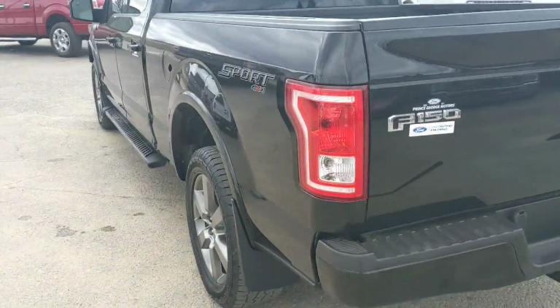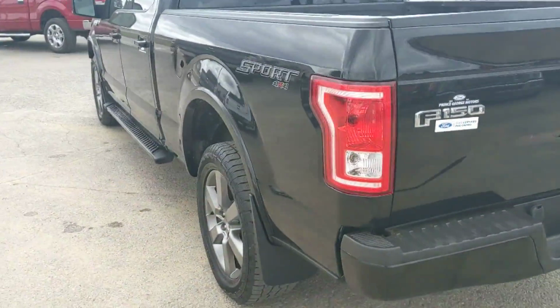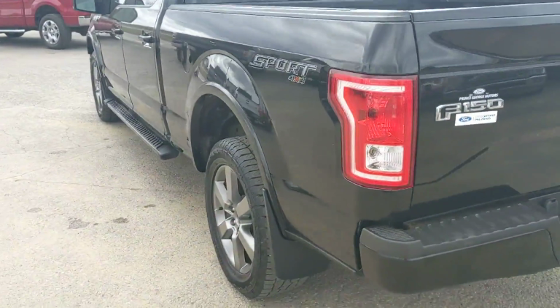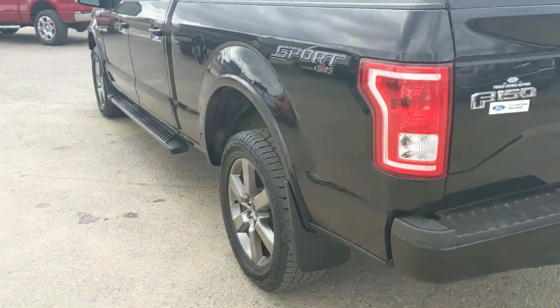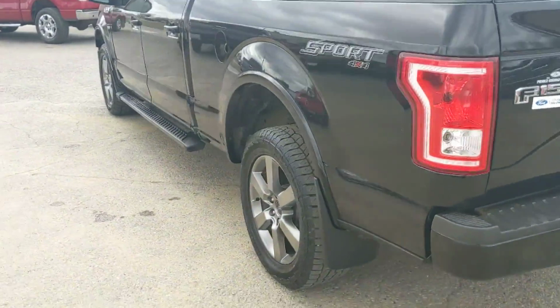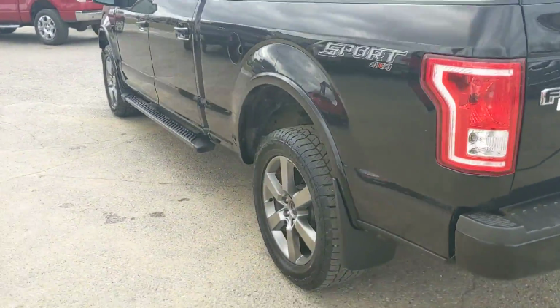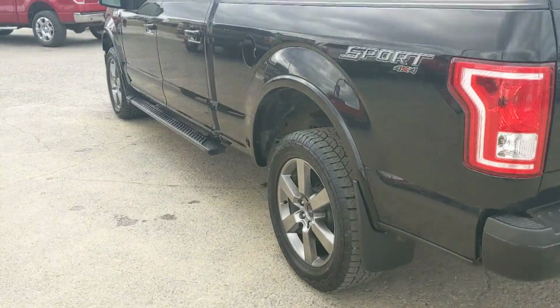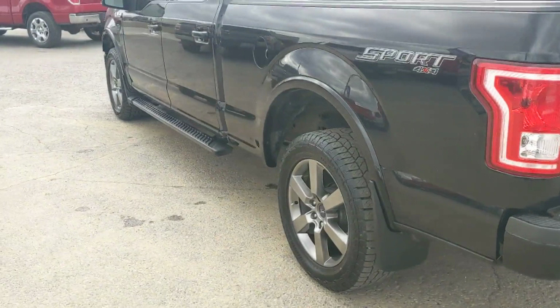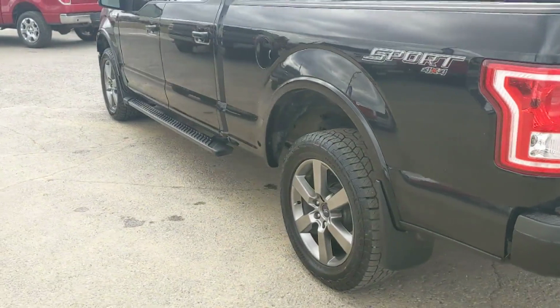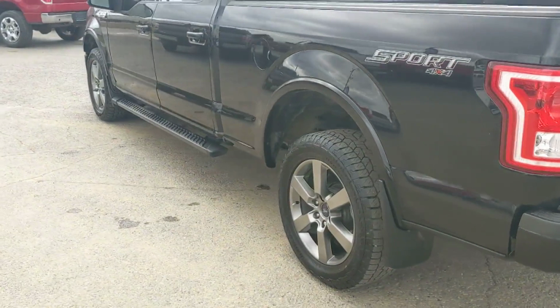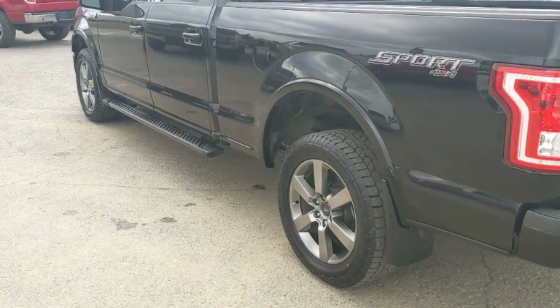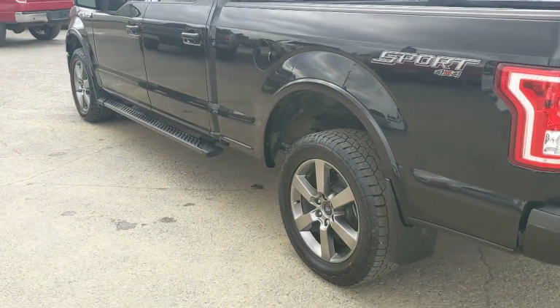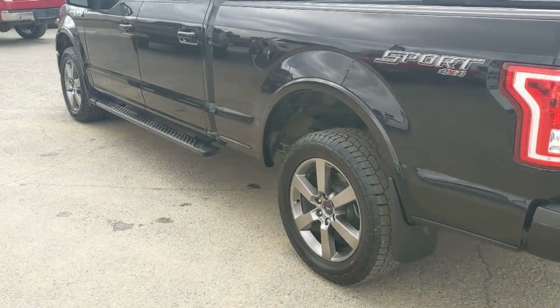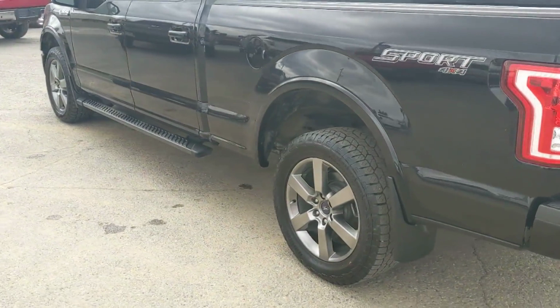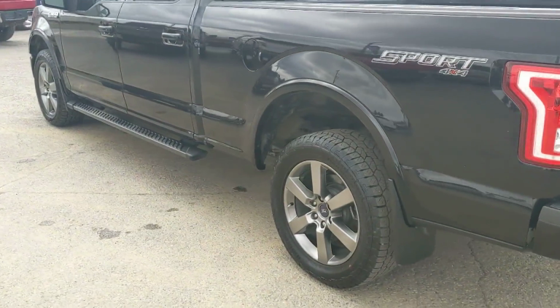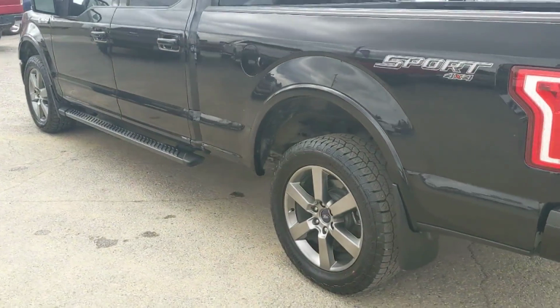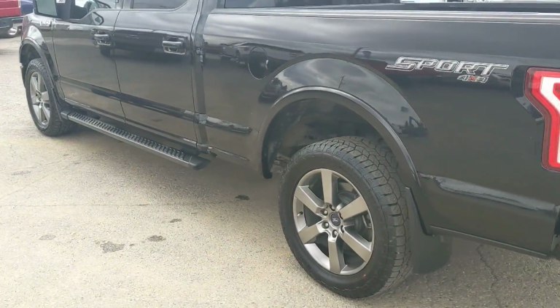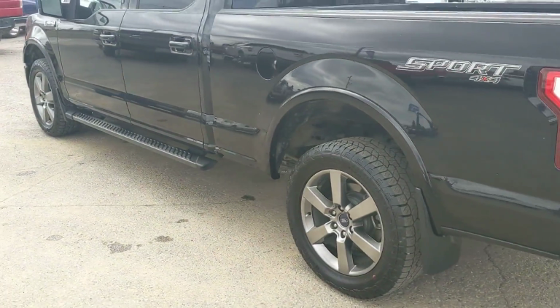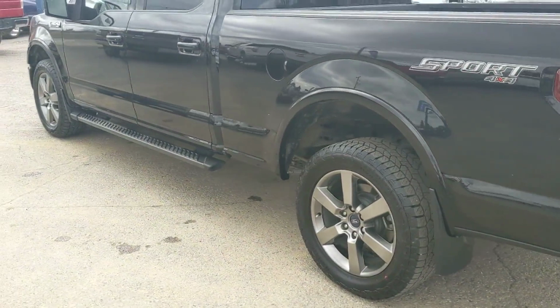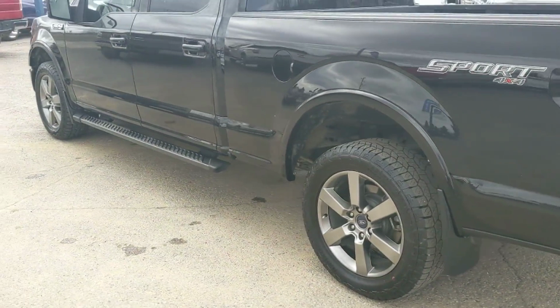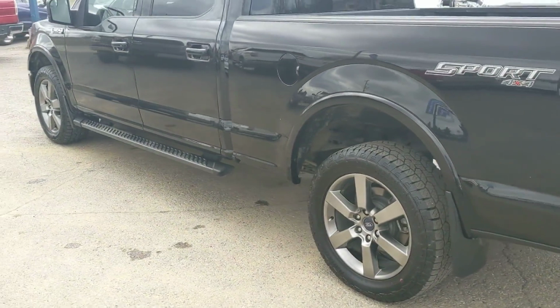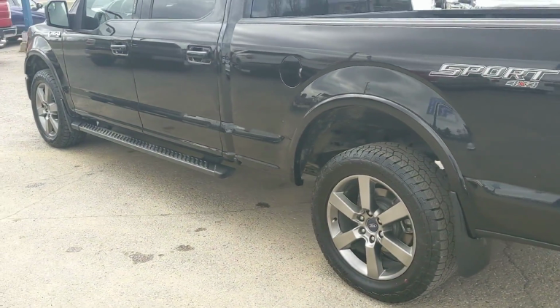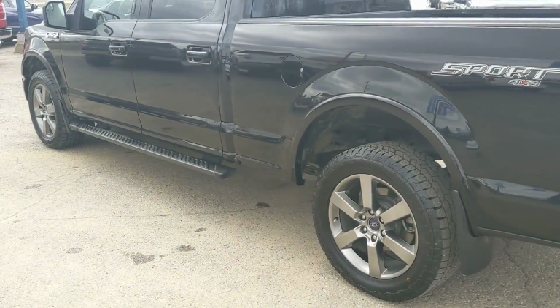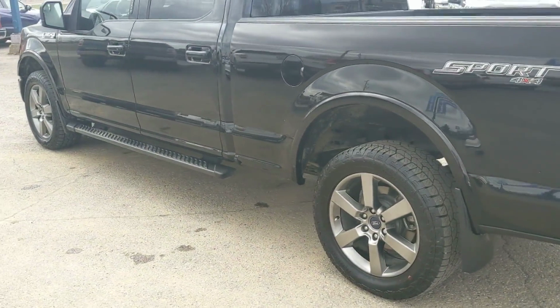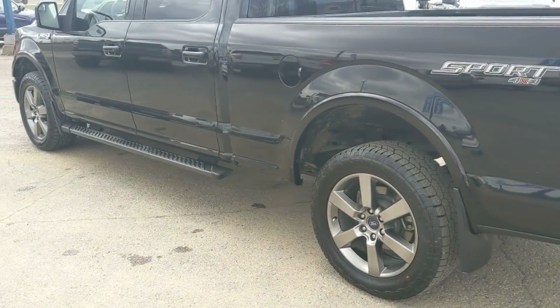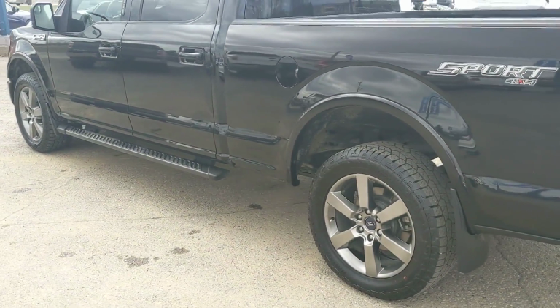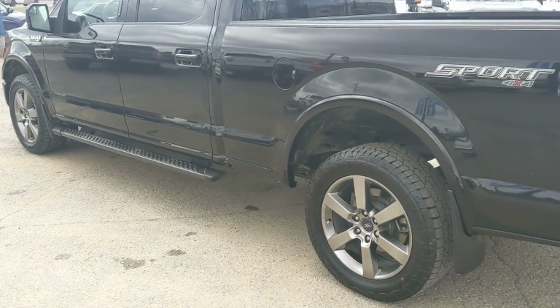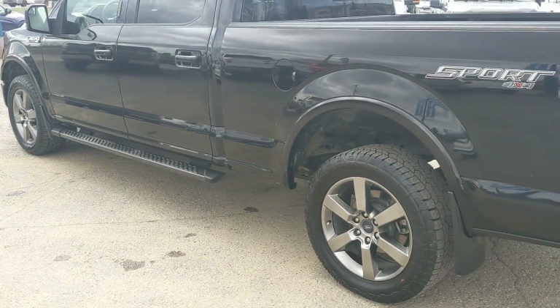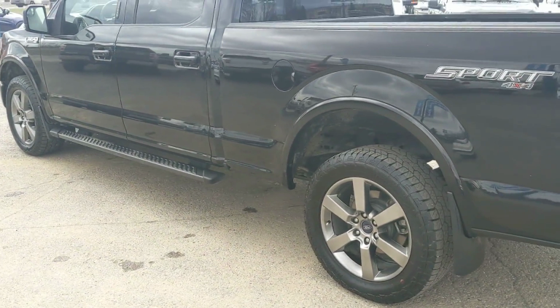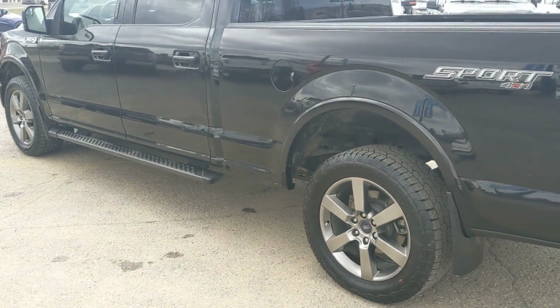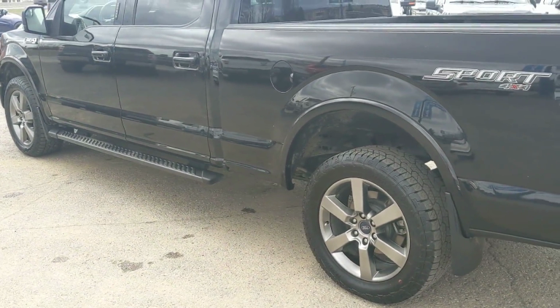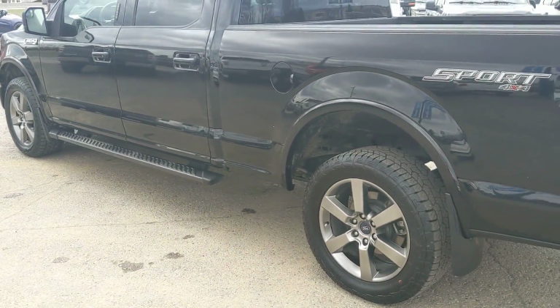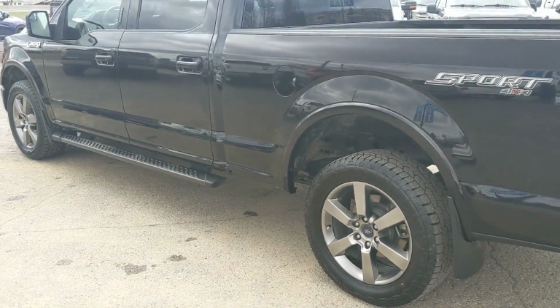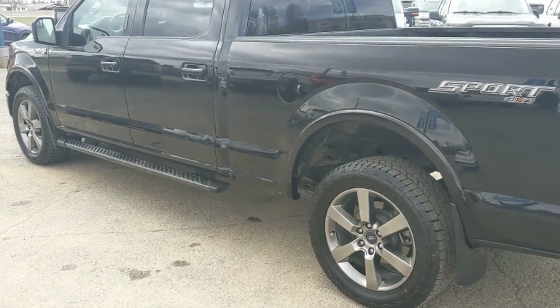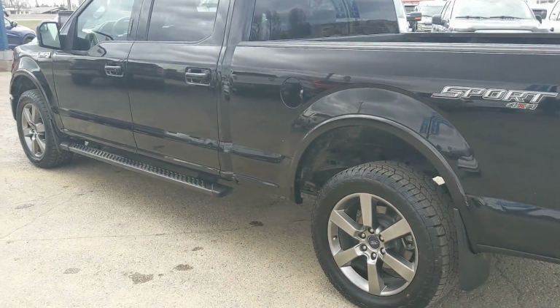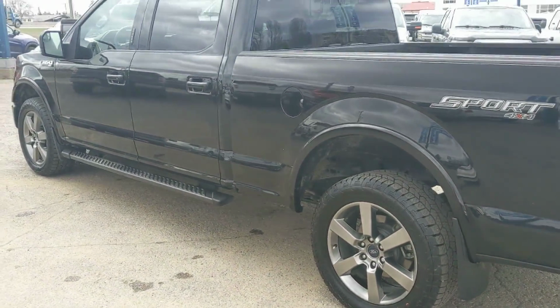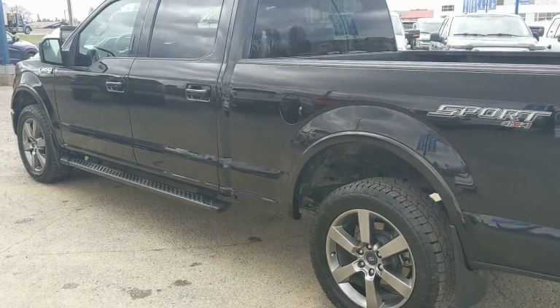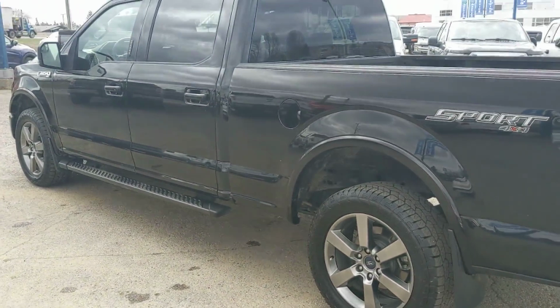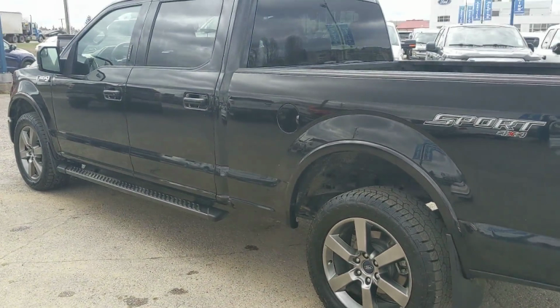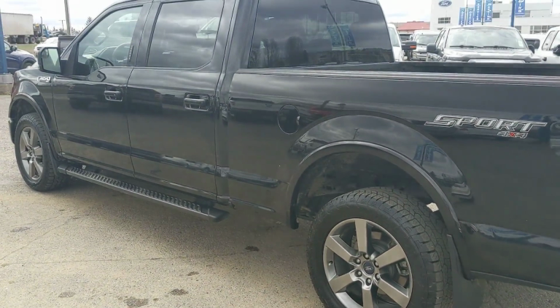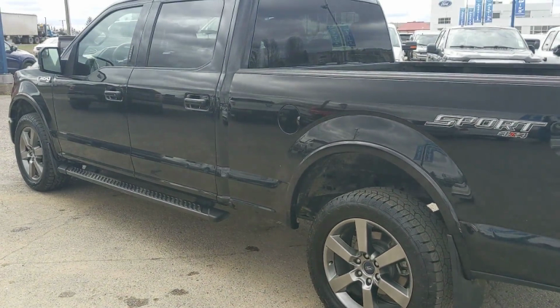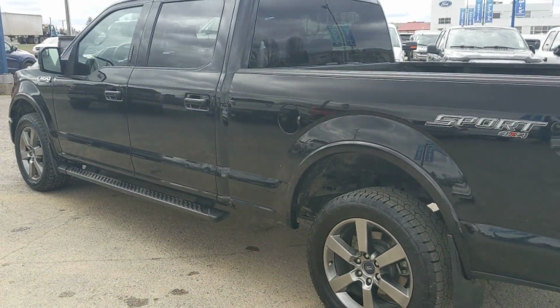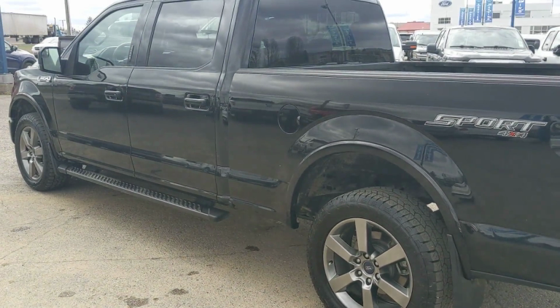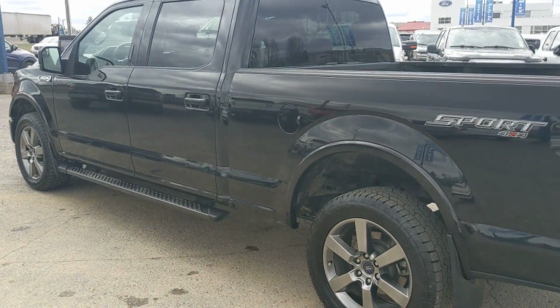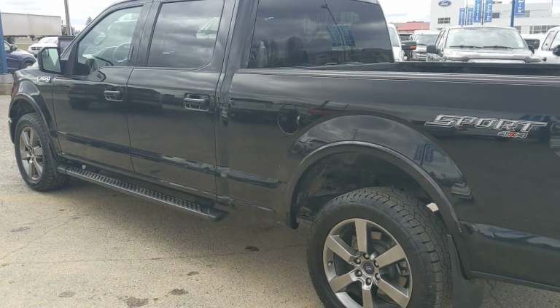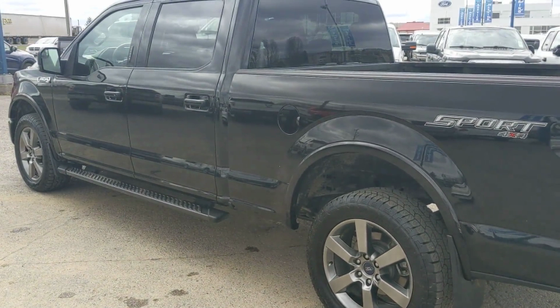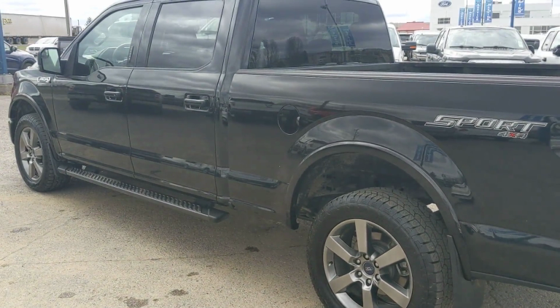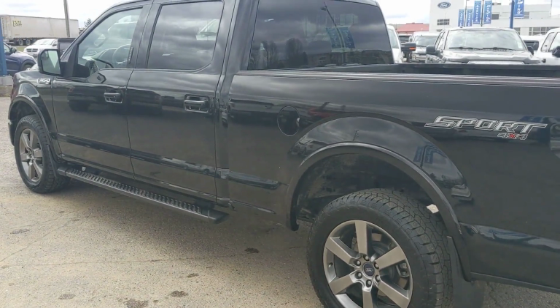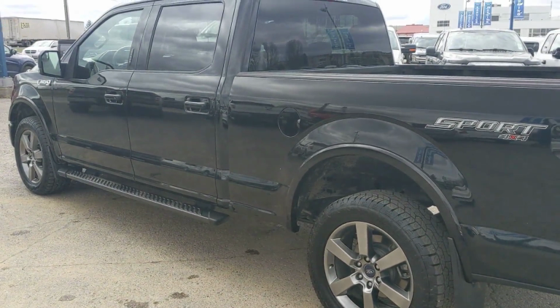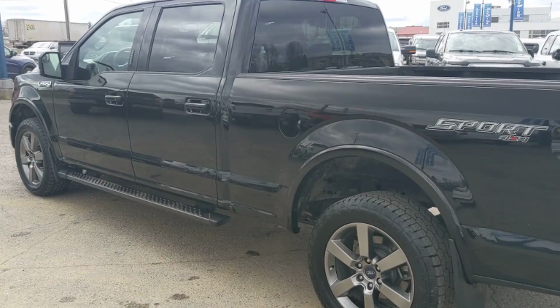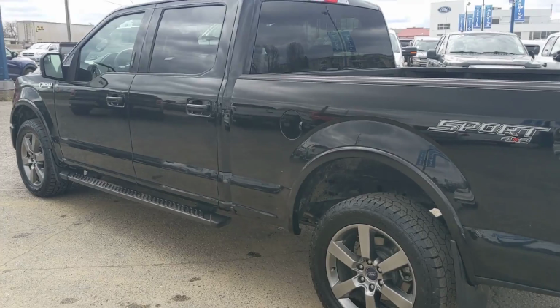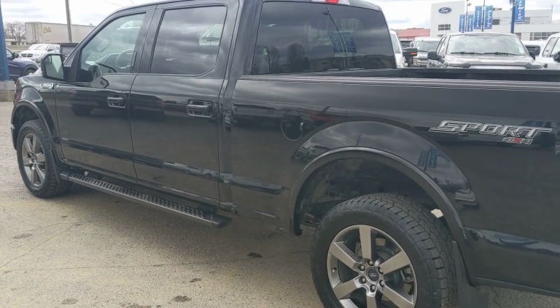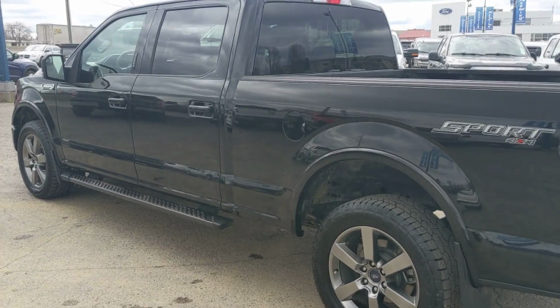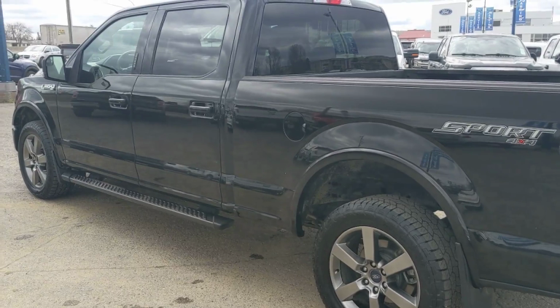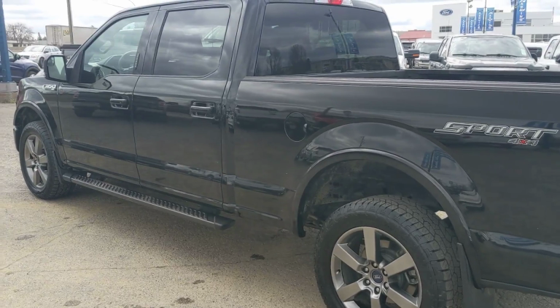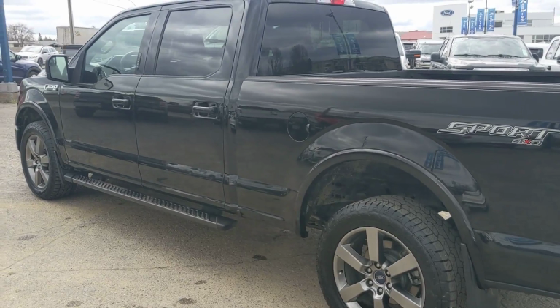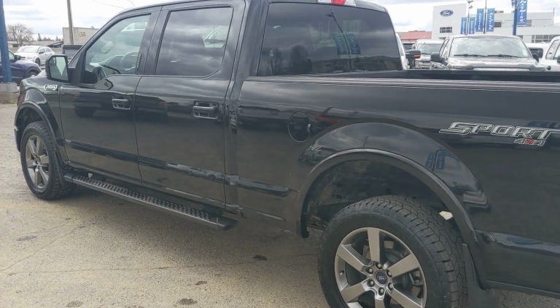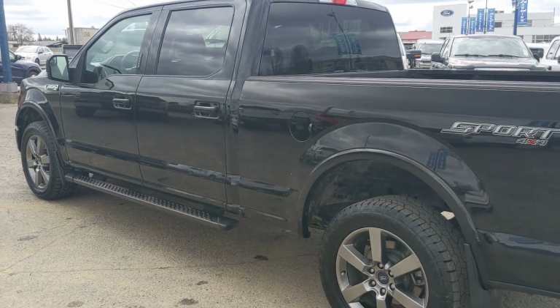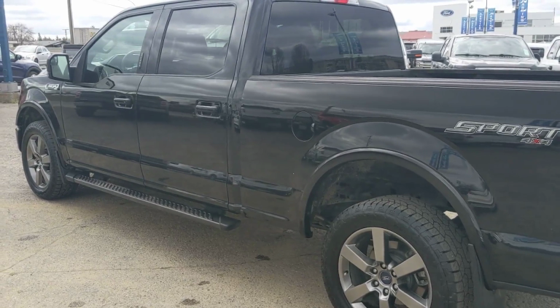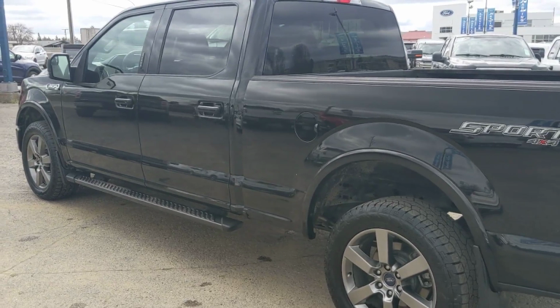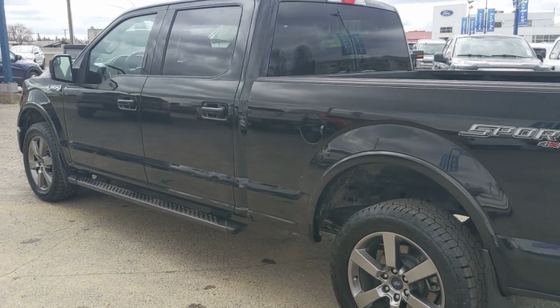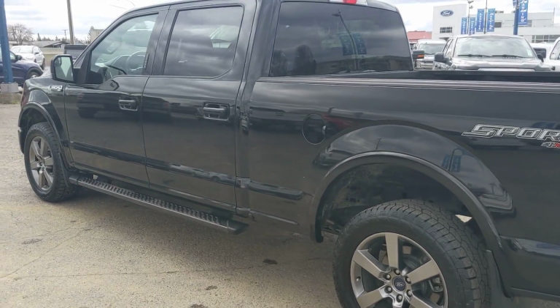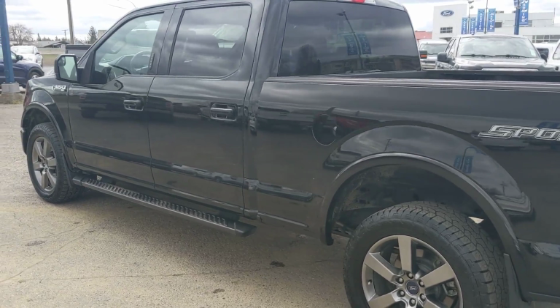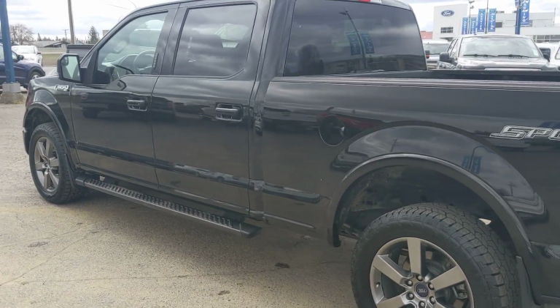There is a factory-installed remote start, so that you don't have to get out on those cold mornings to warm up your truck.